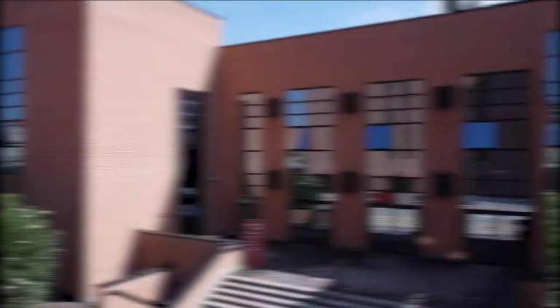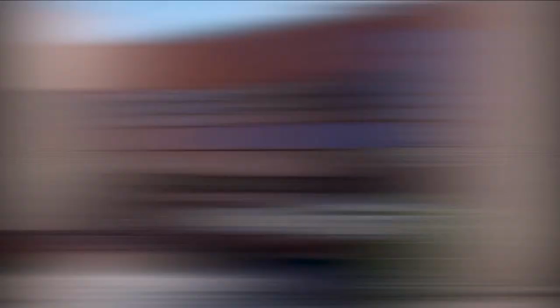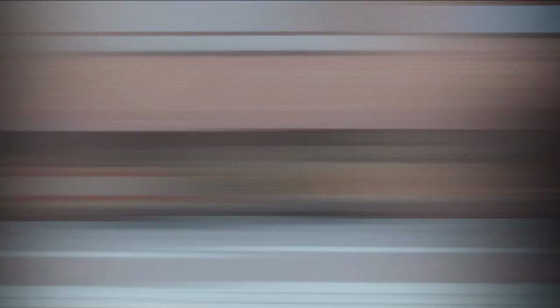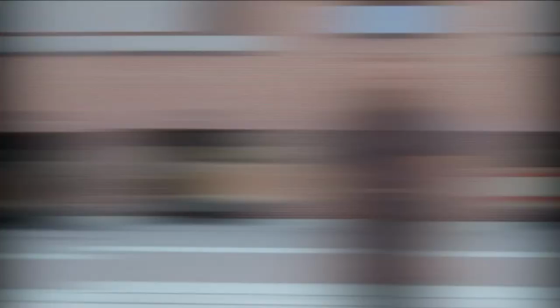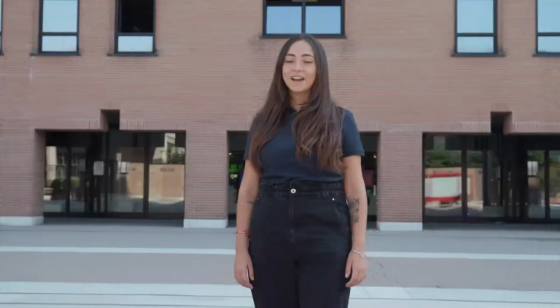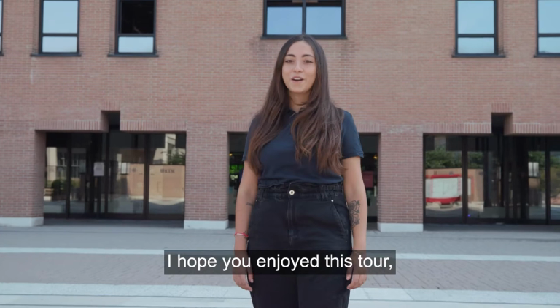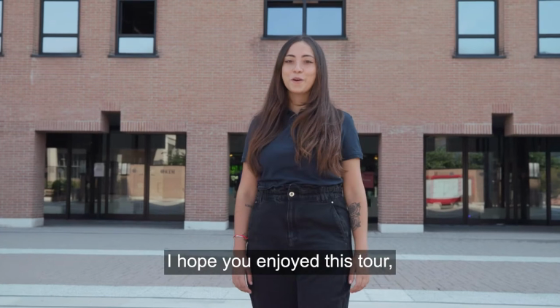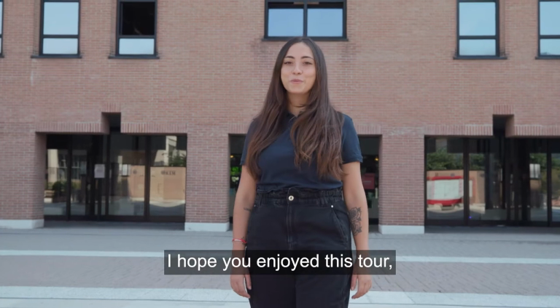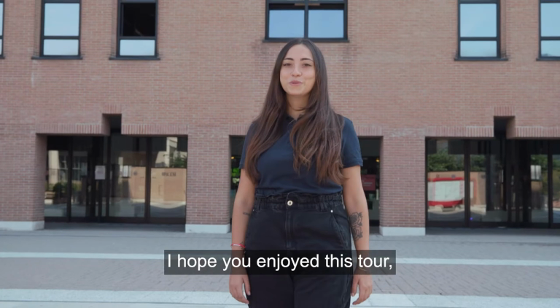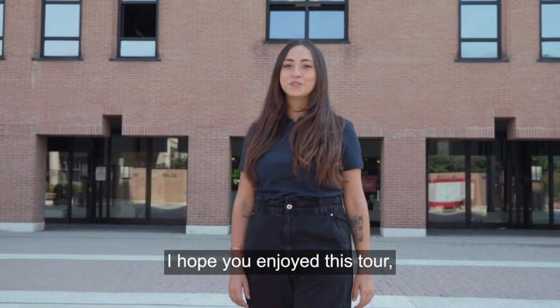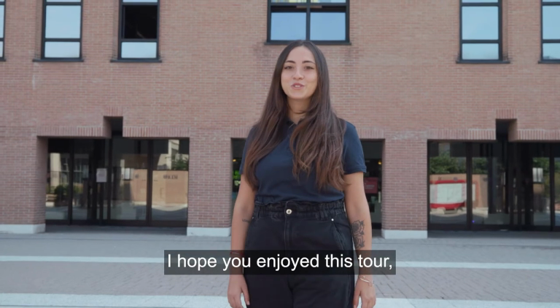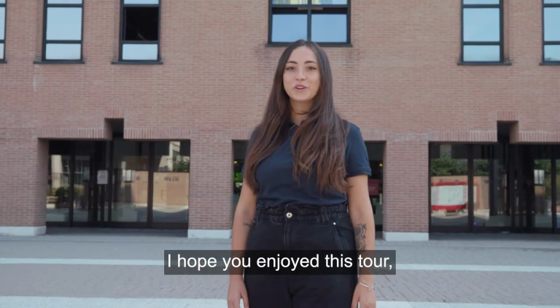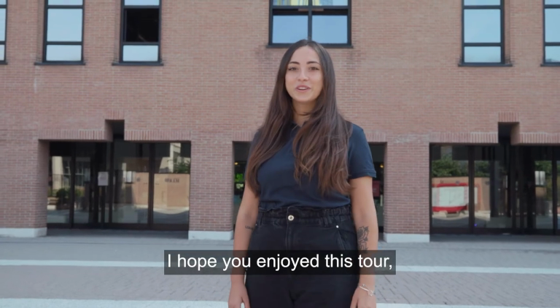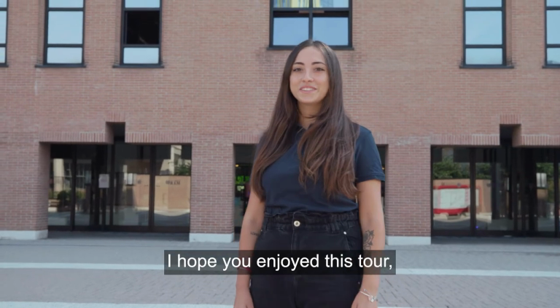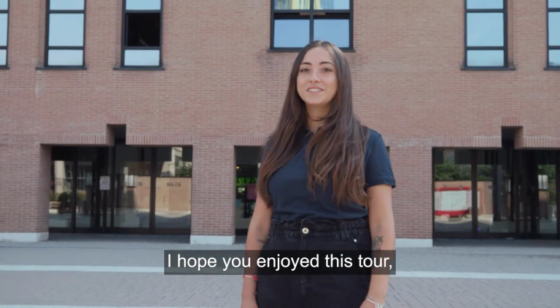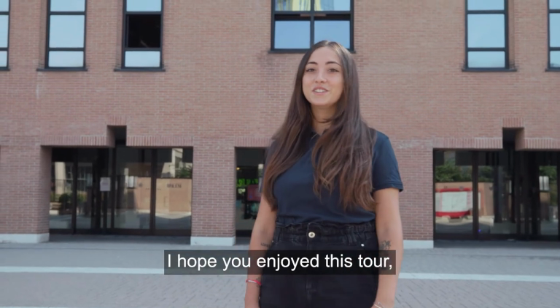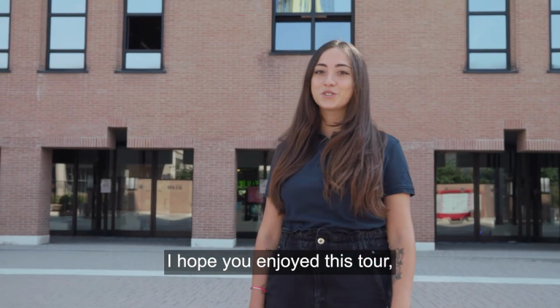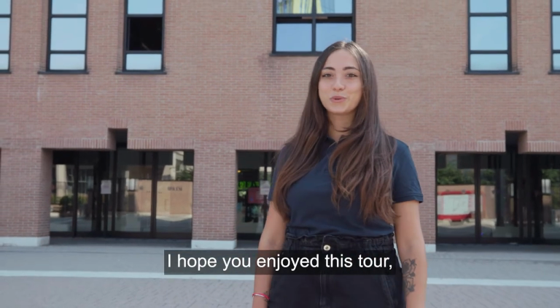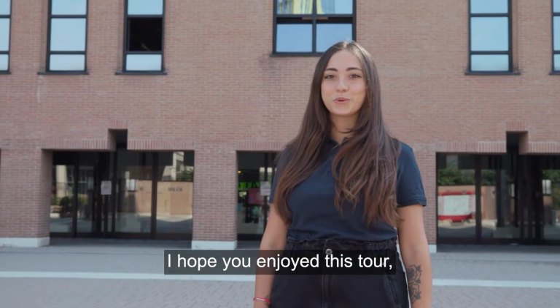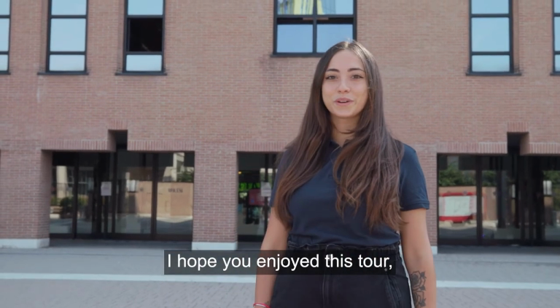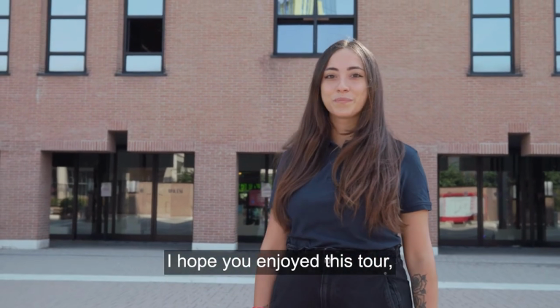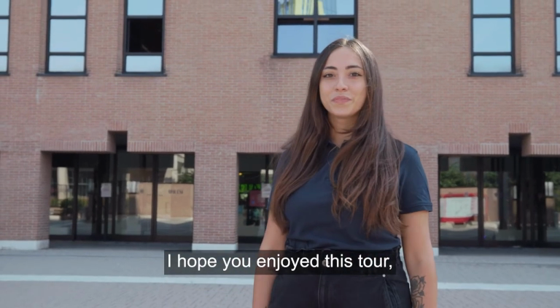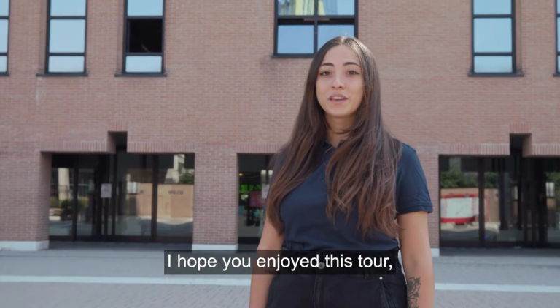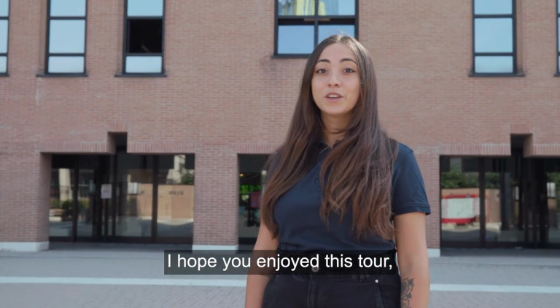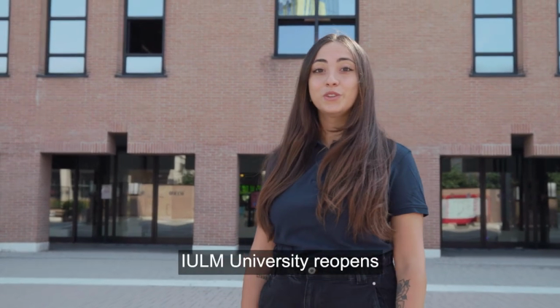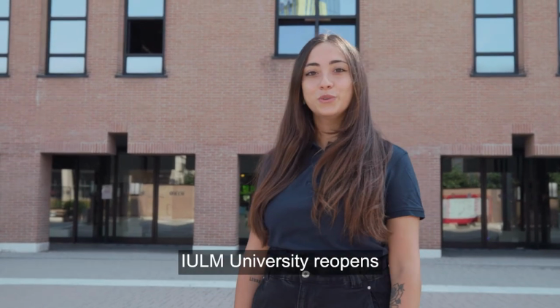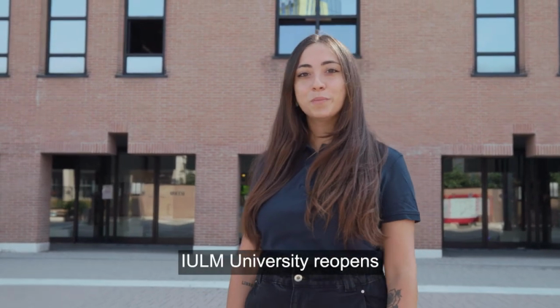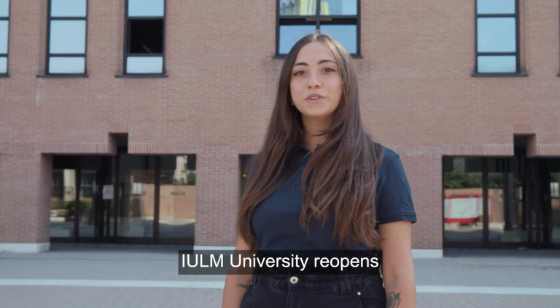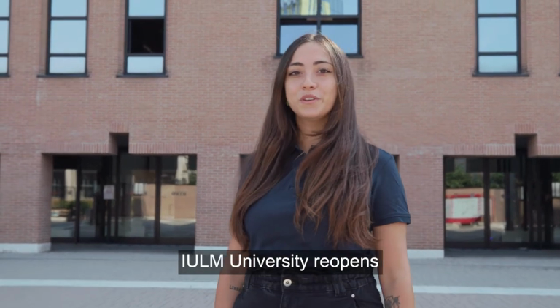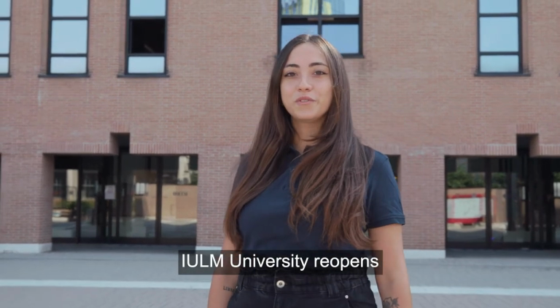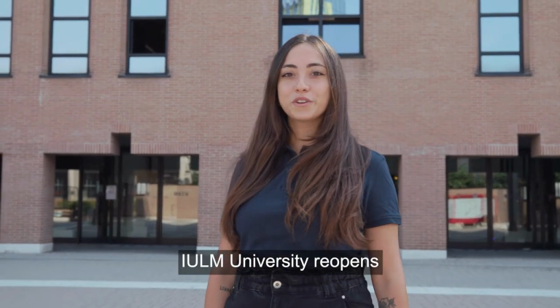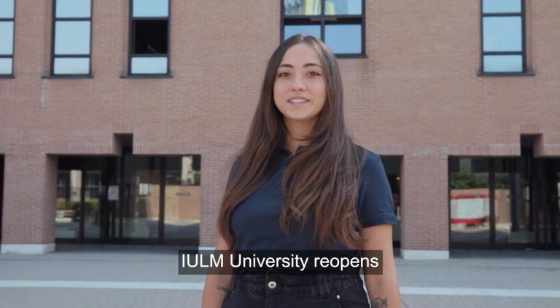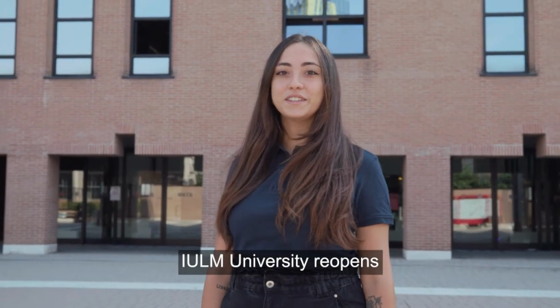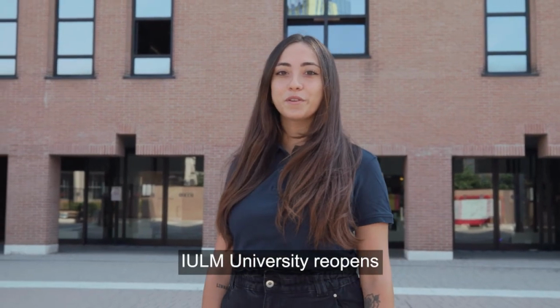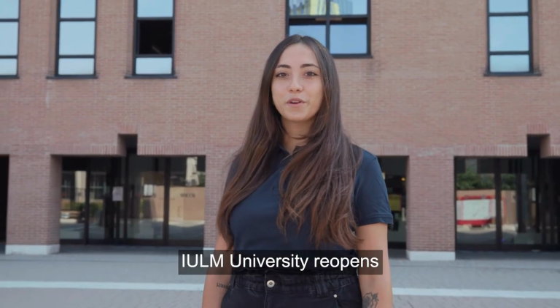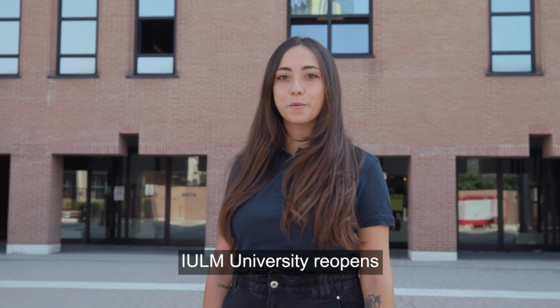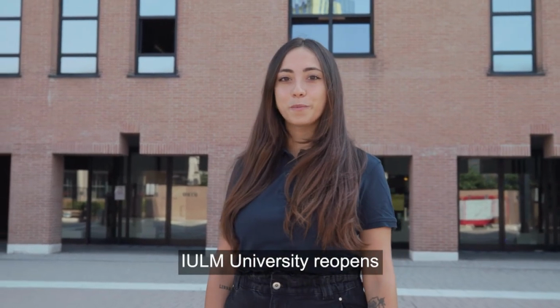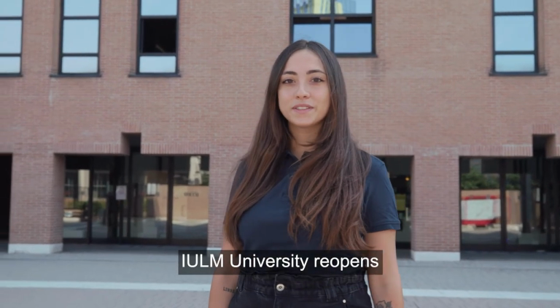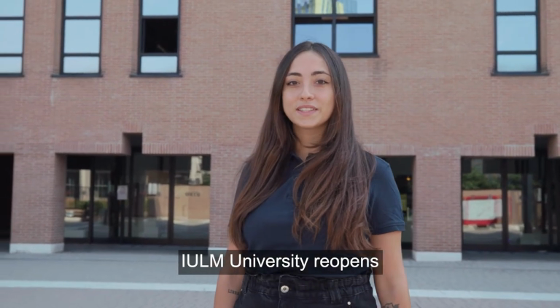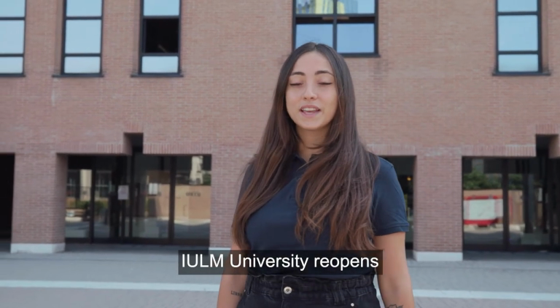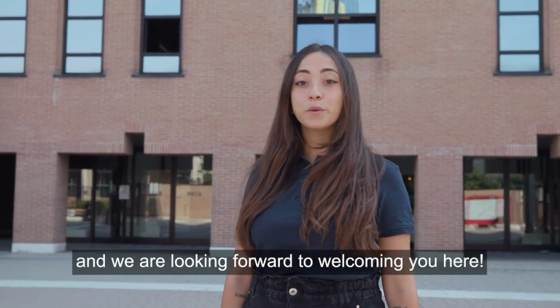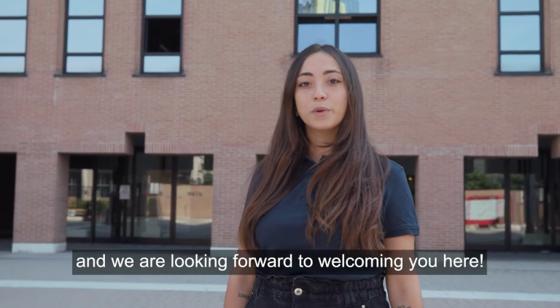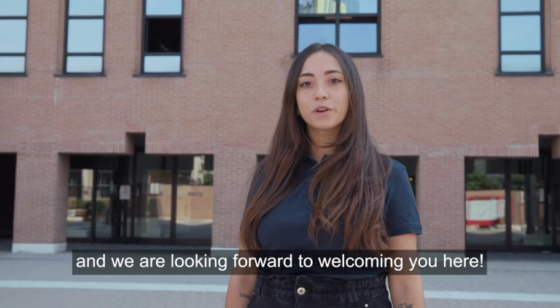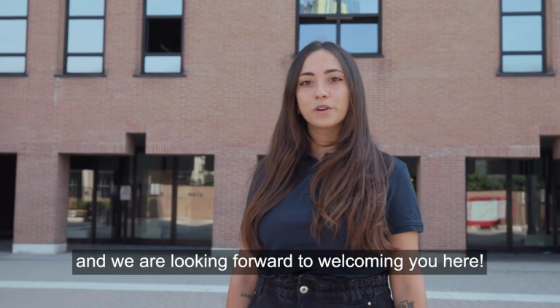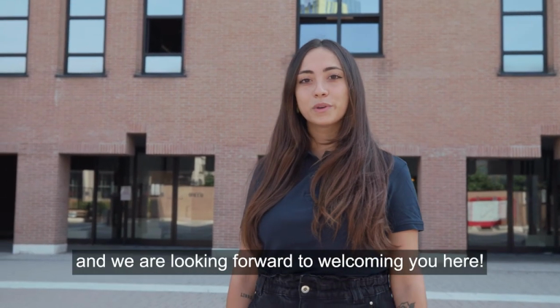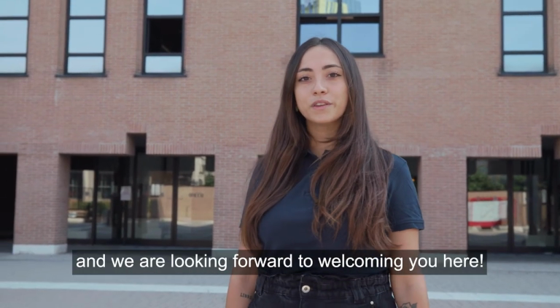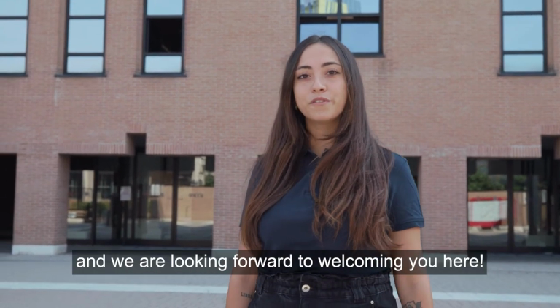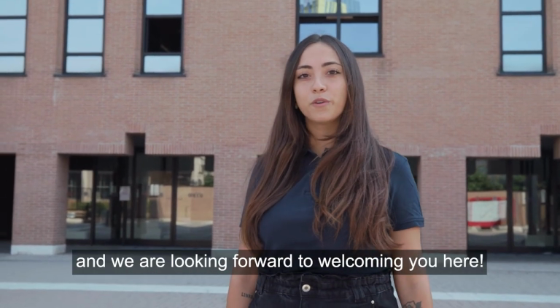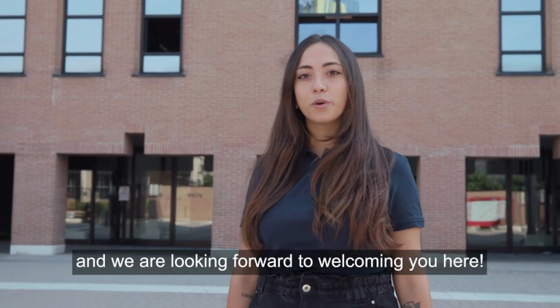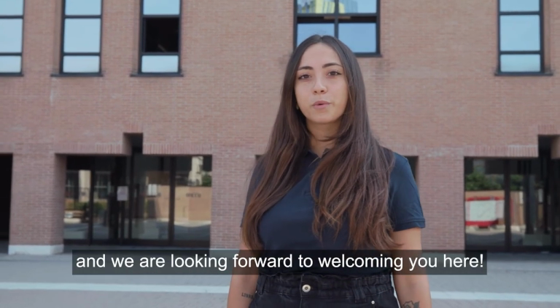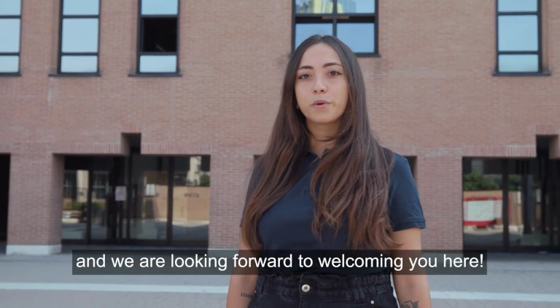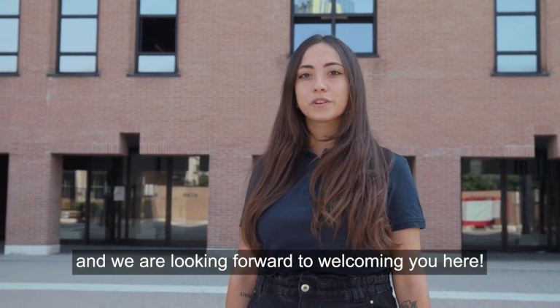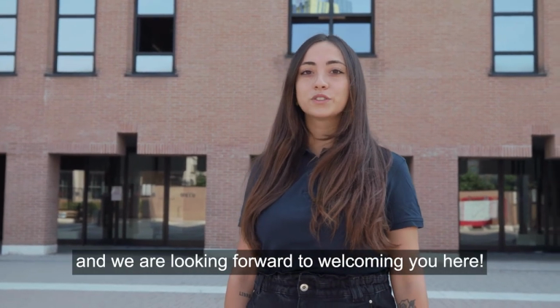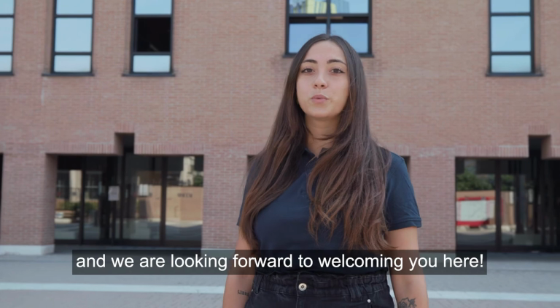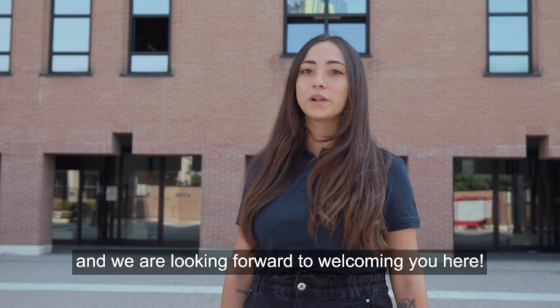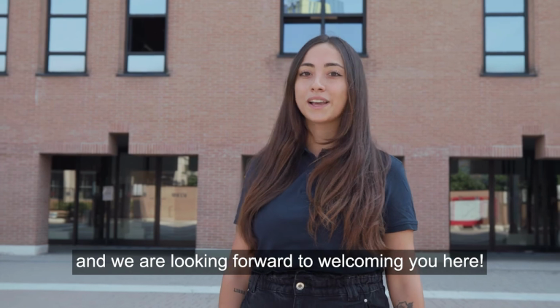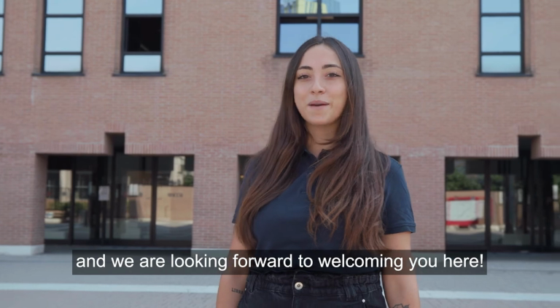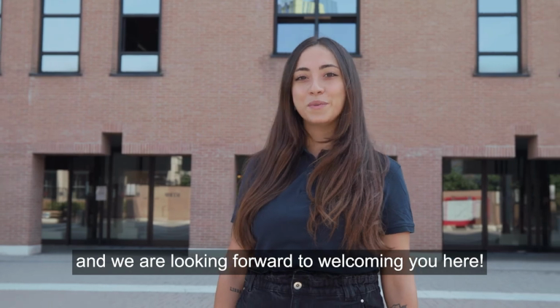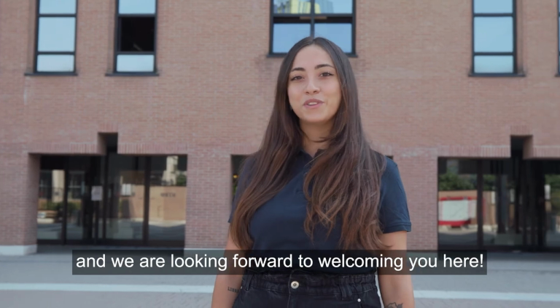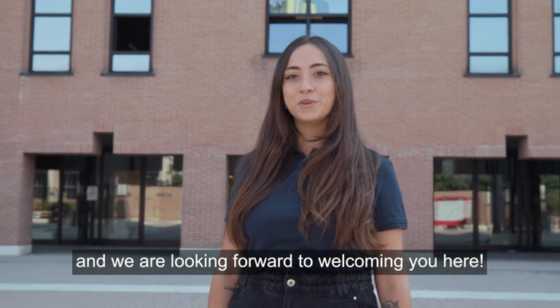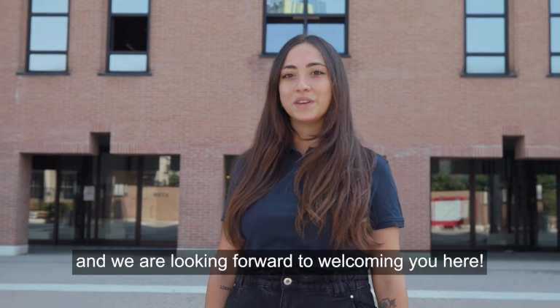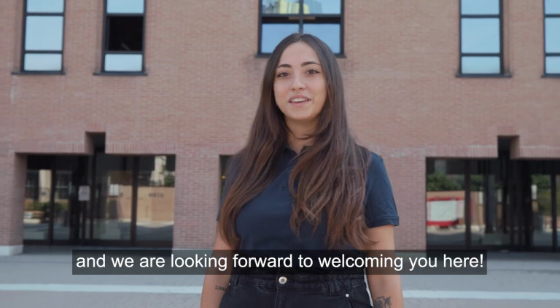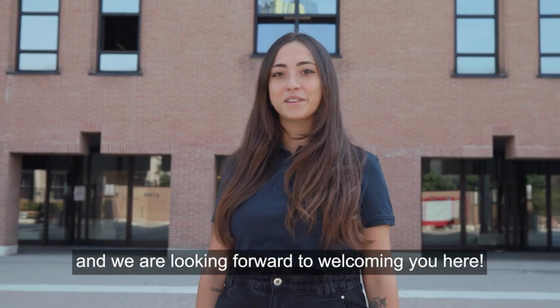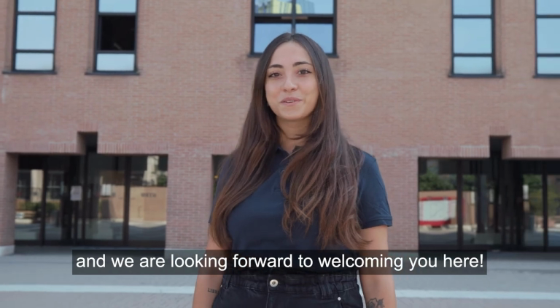I hope you enjoyed this tour. Yulme University reopens and we are looking forward to welcoming you here. See you later.